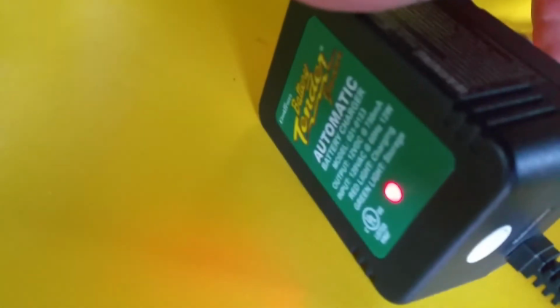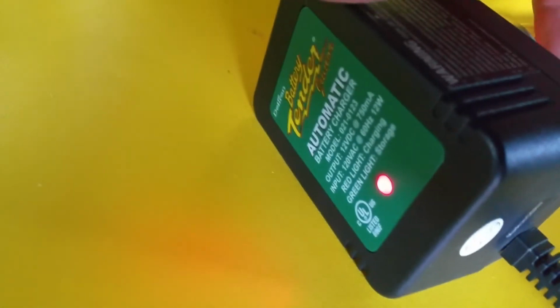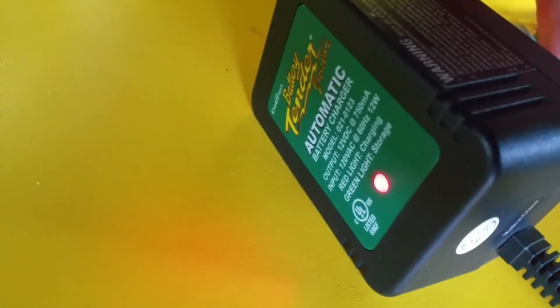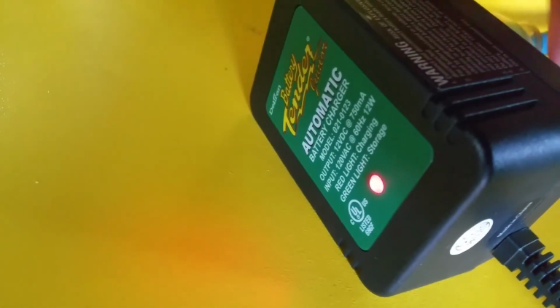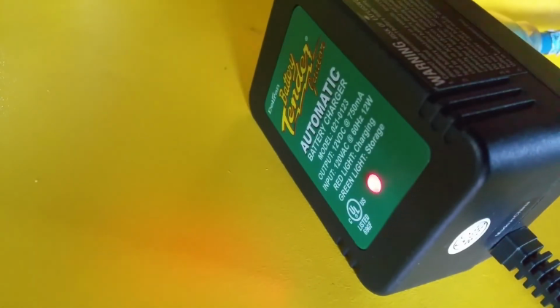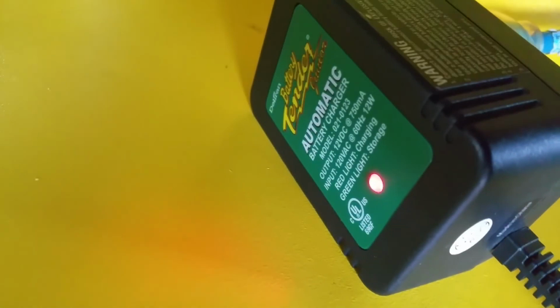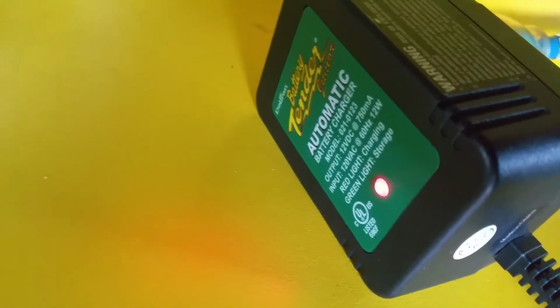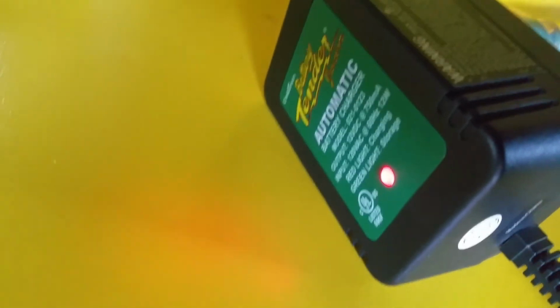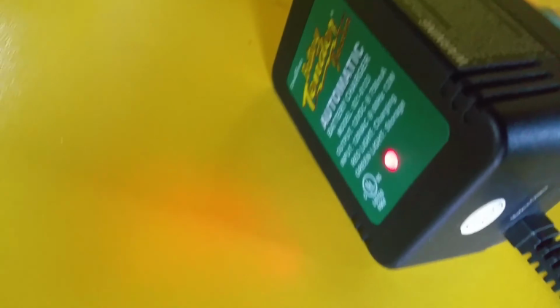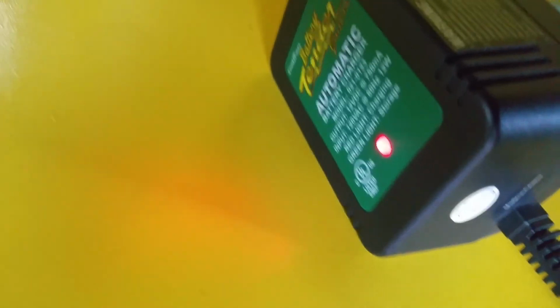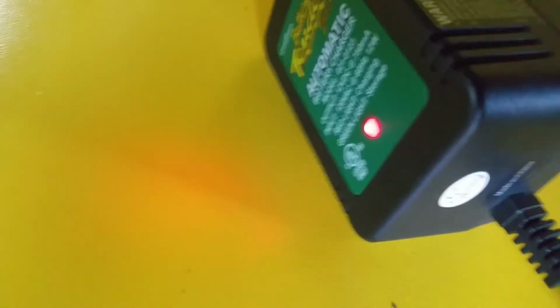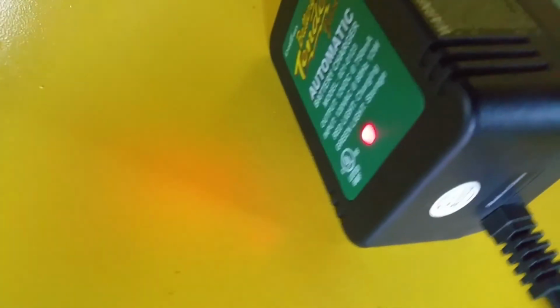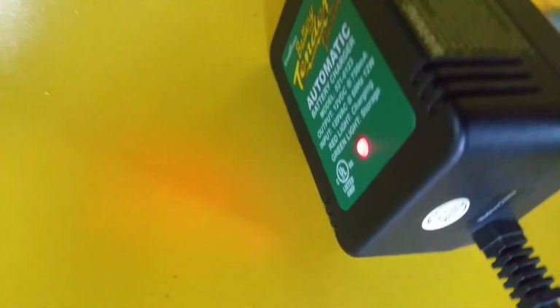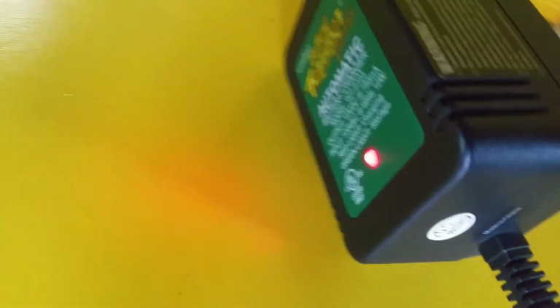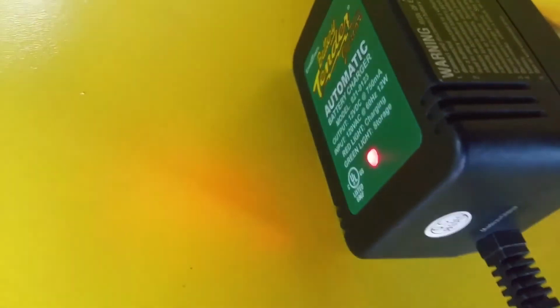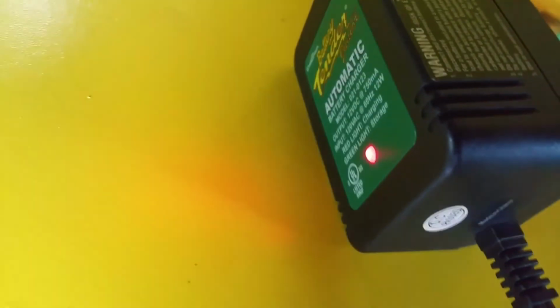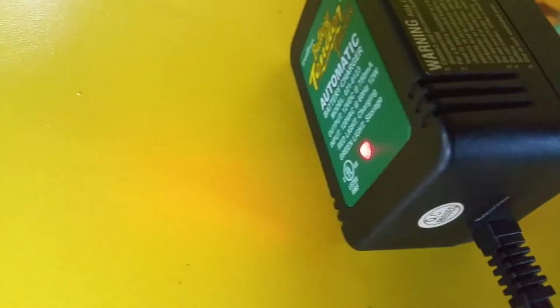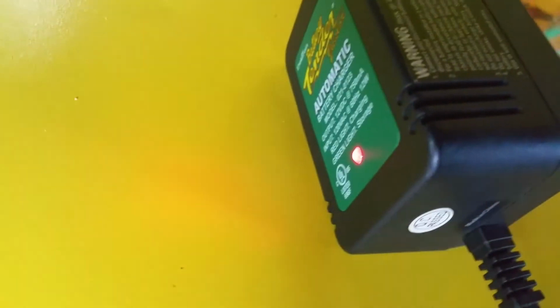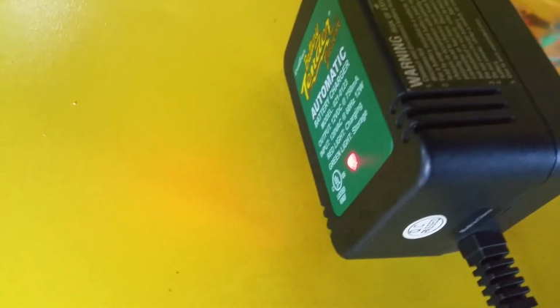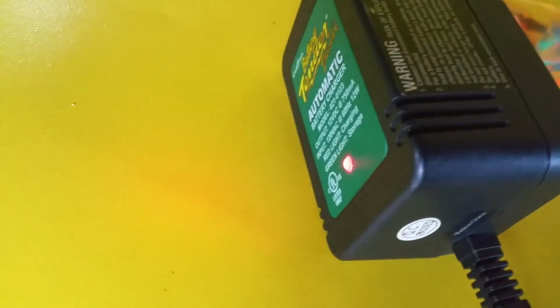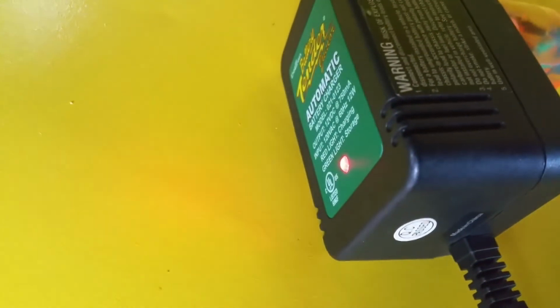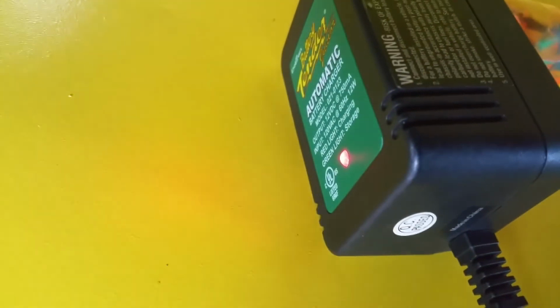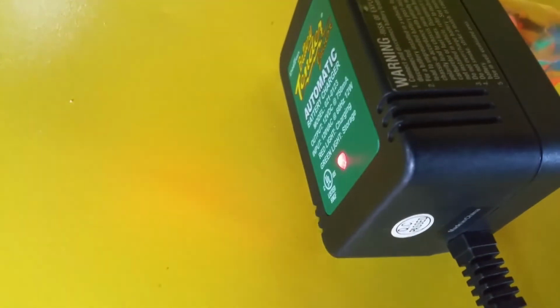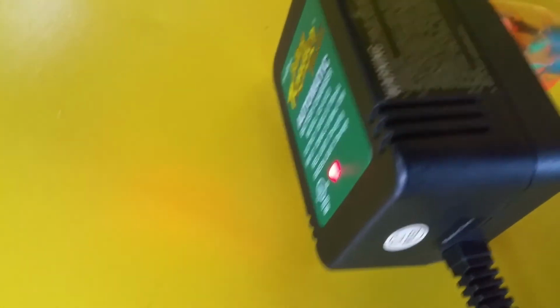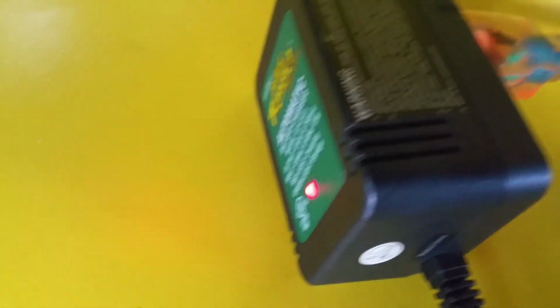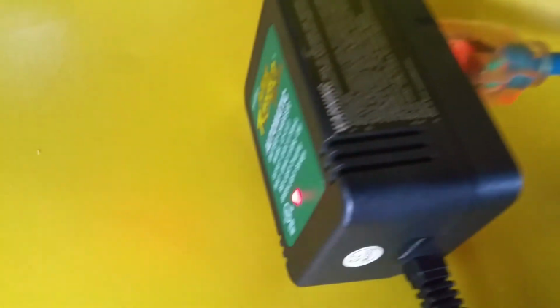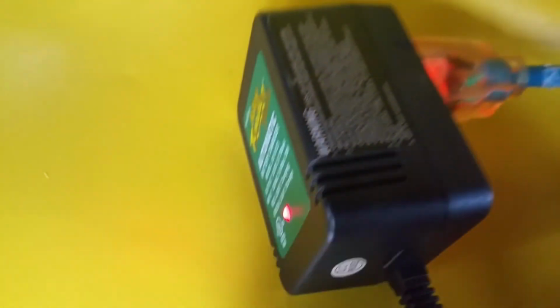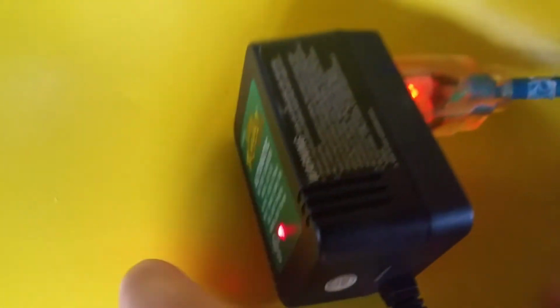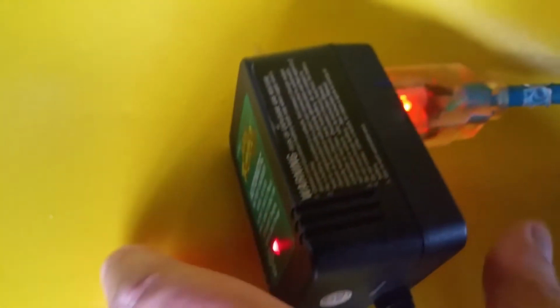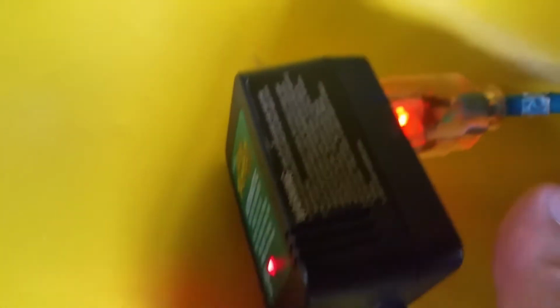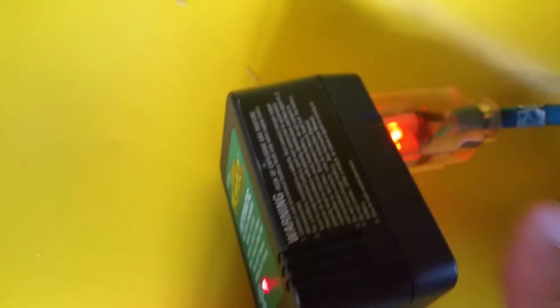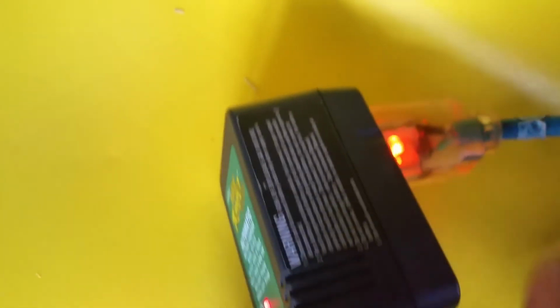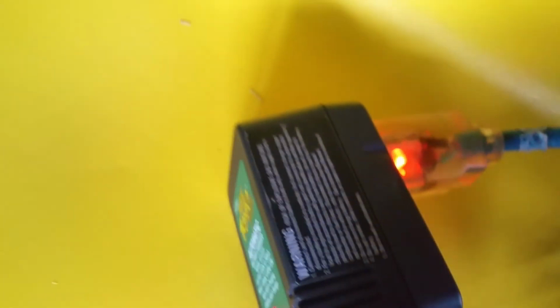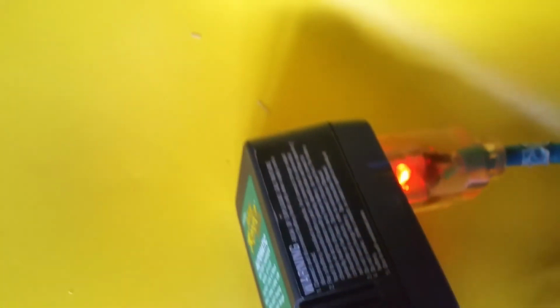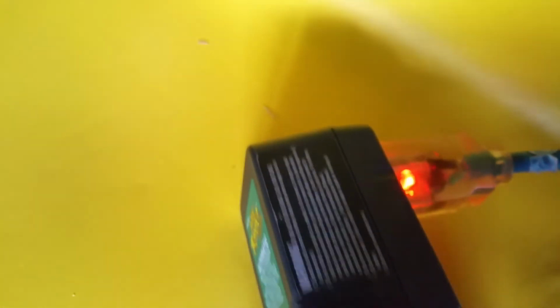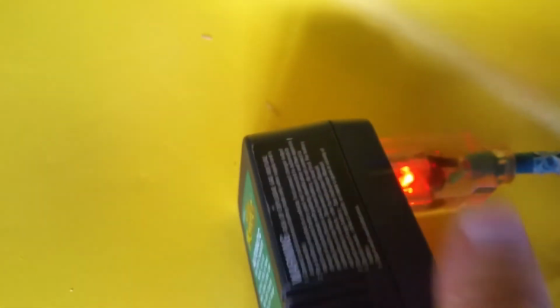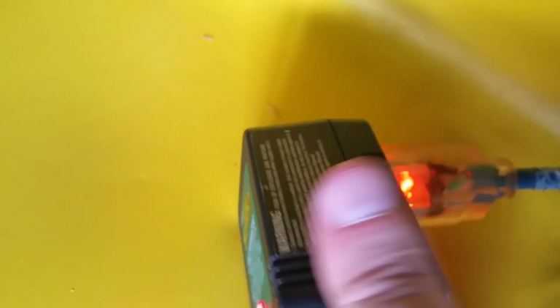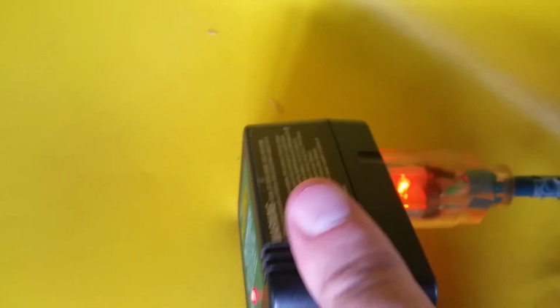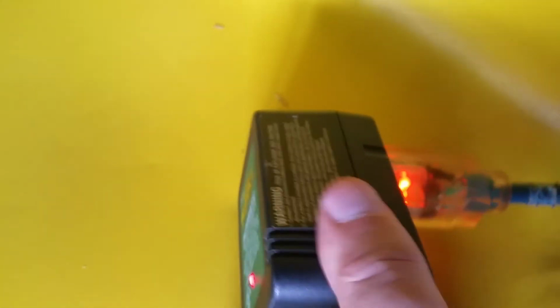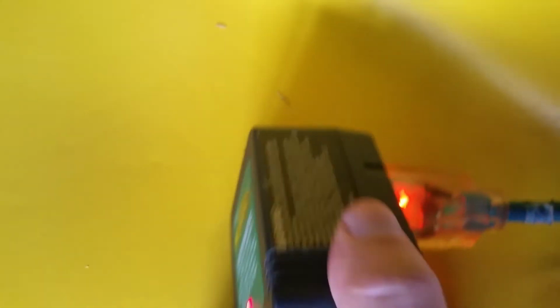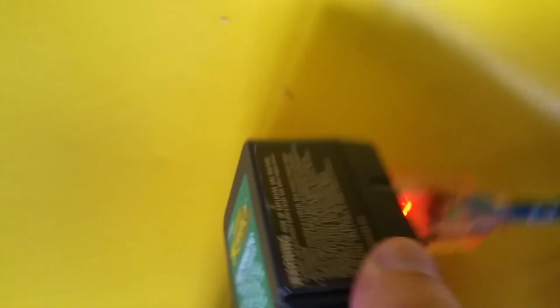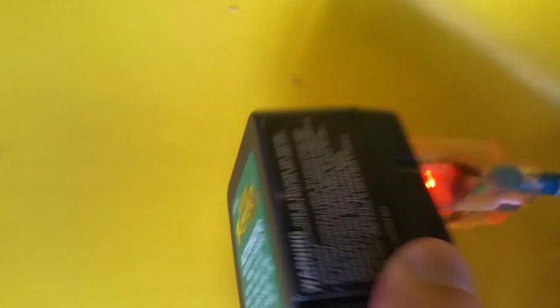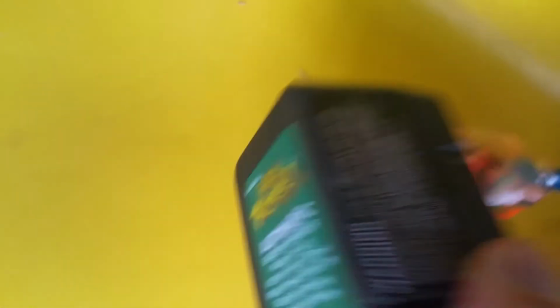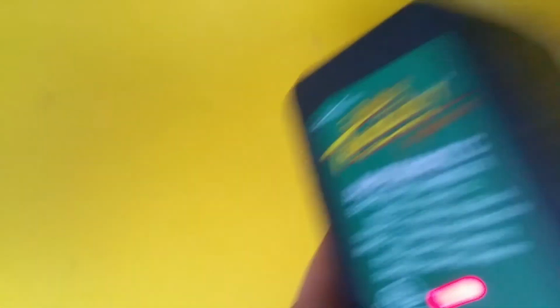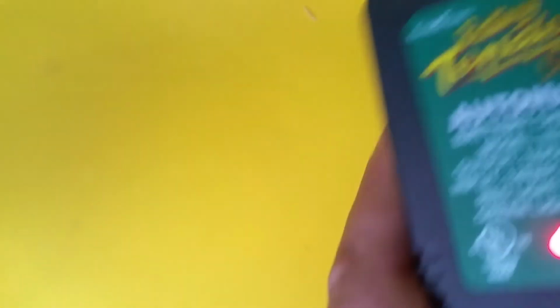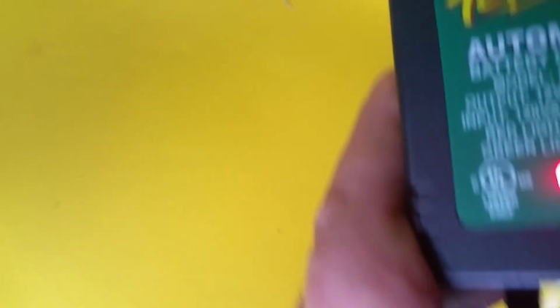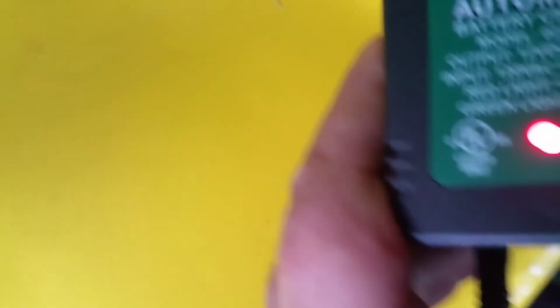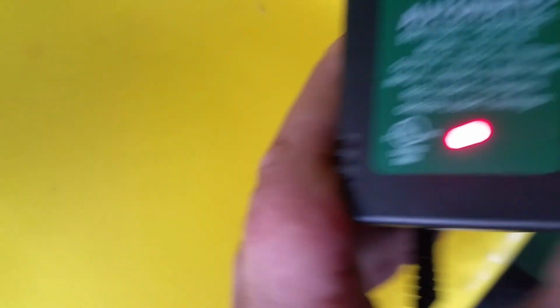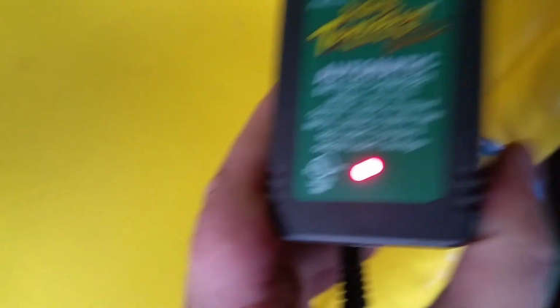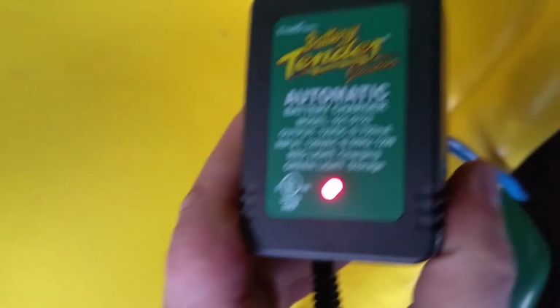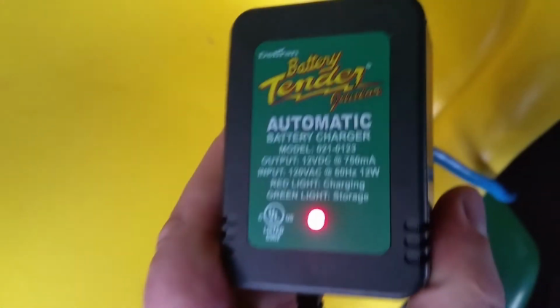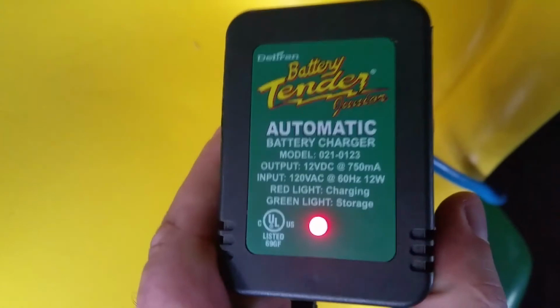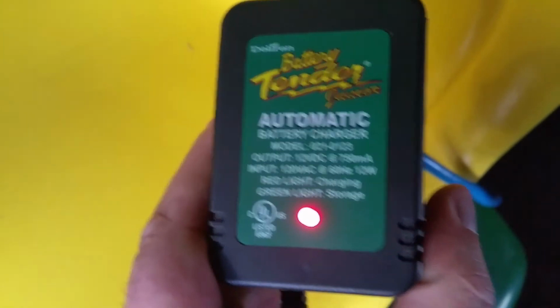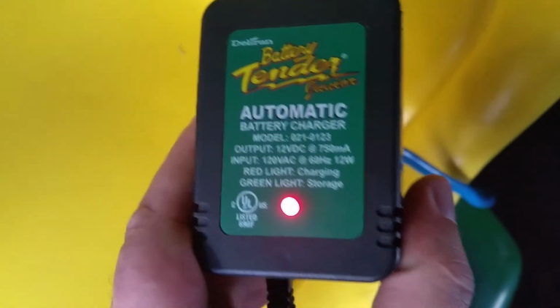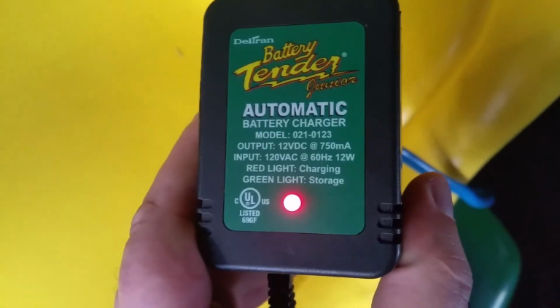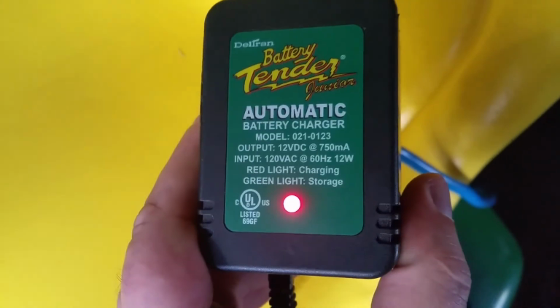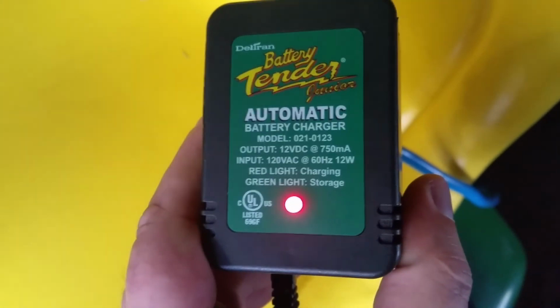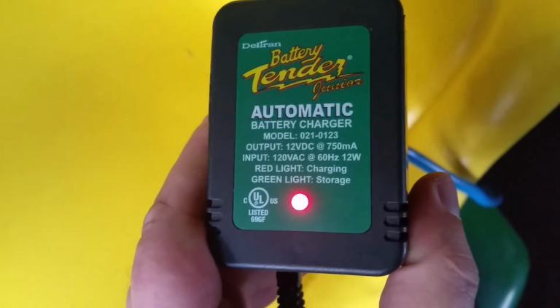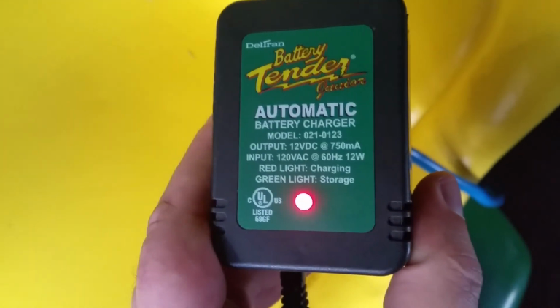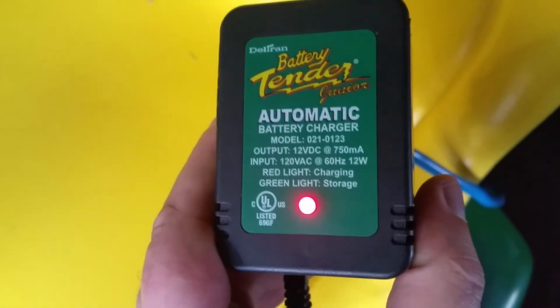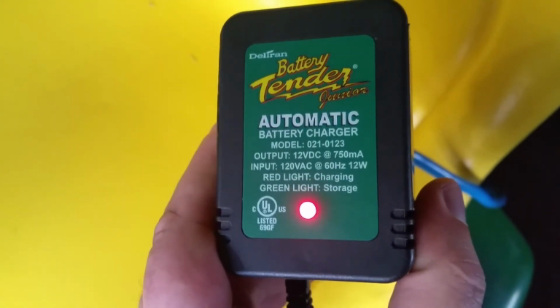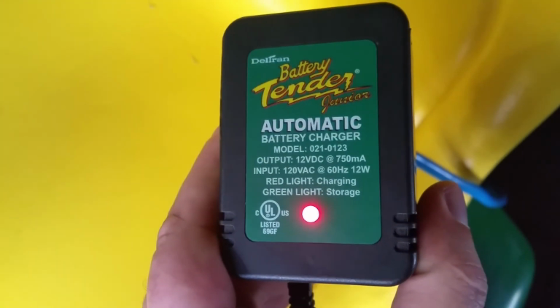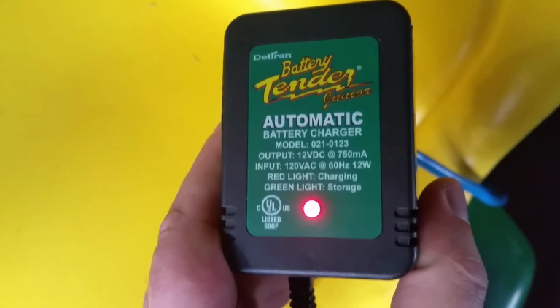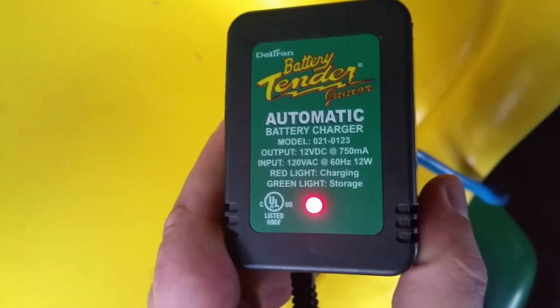There it goes — it's red. It's charging. It's working again.